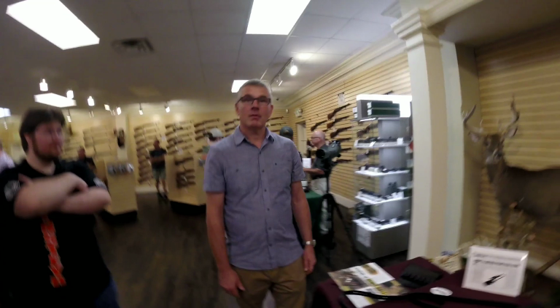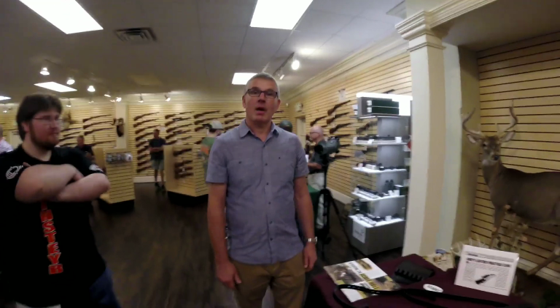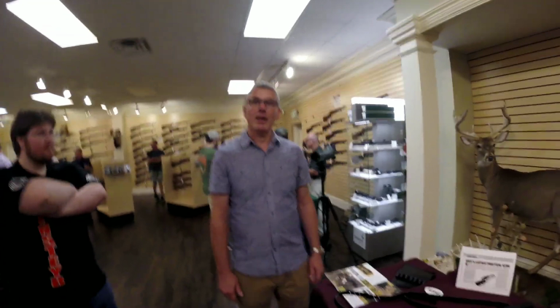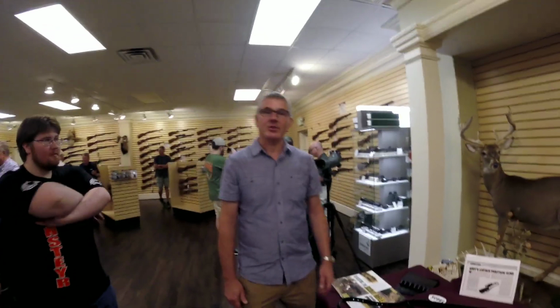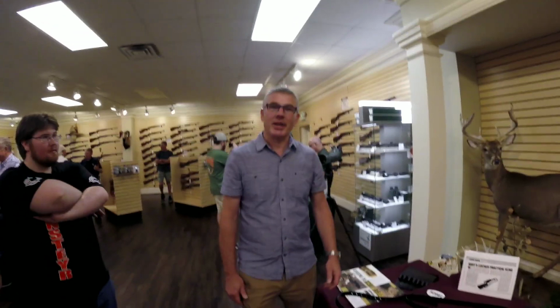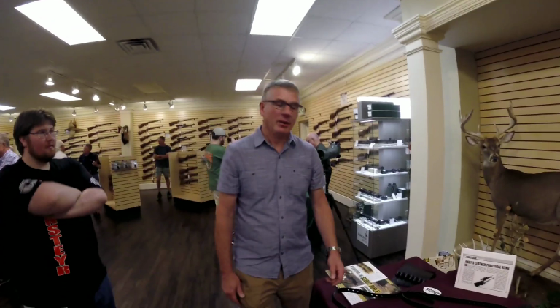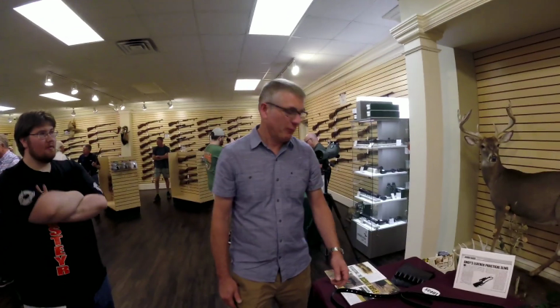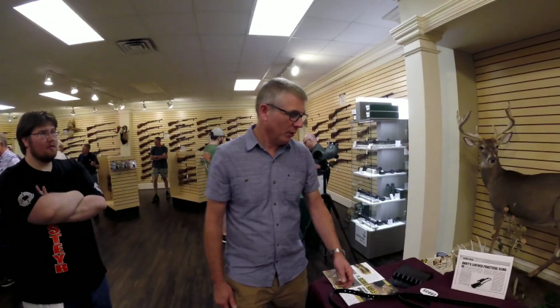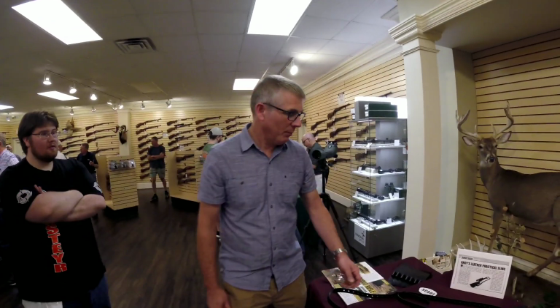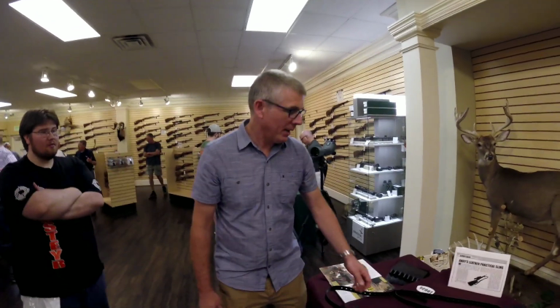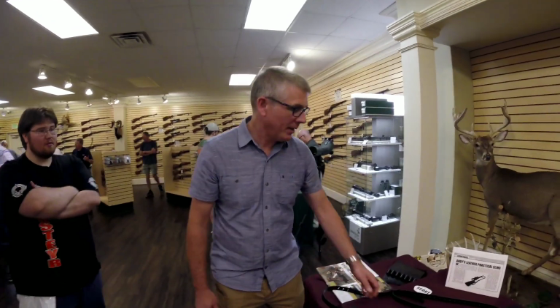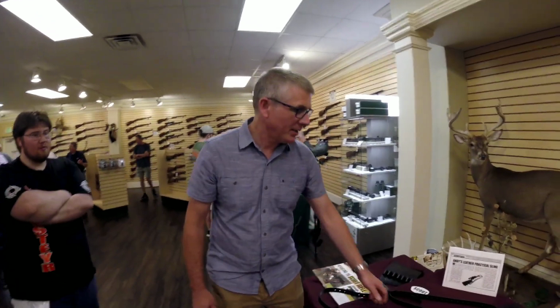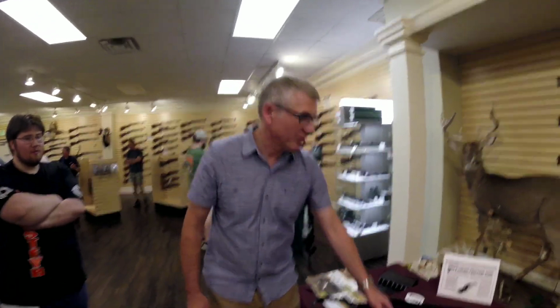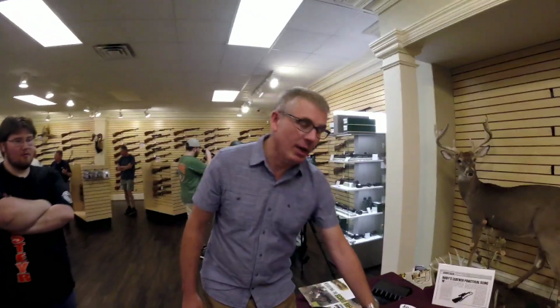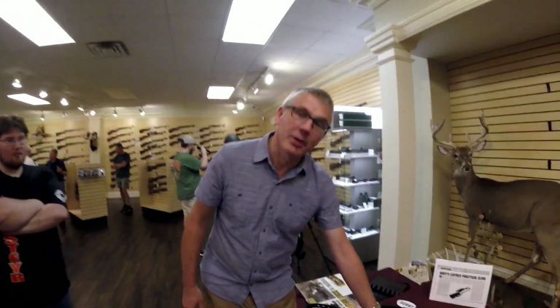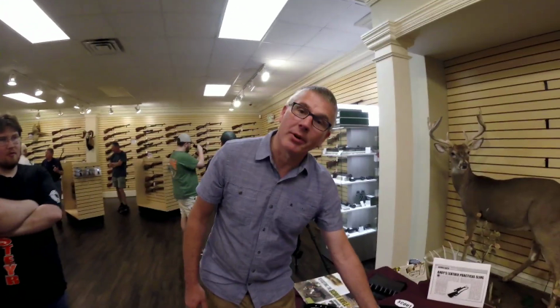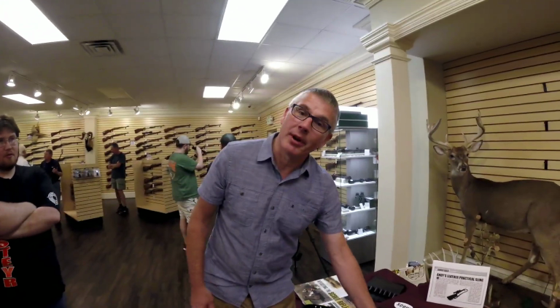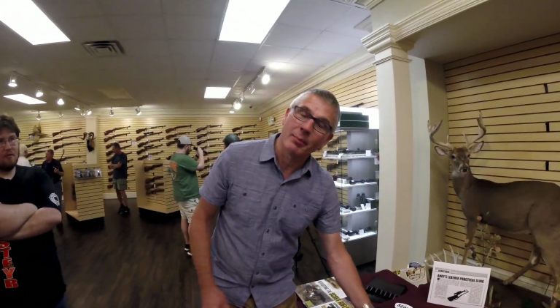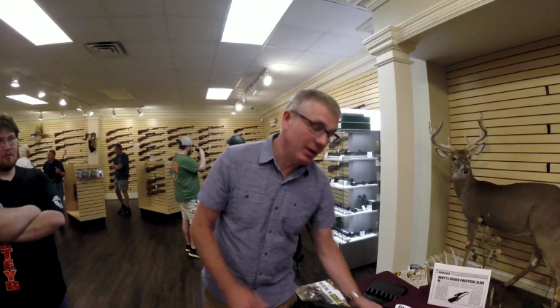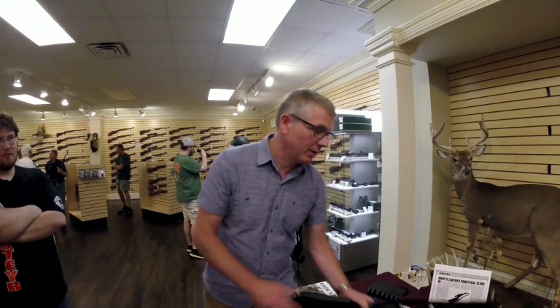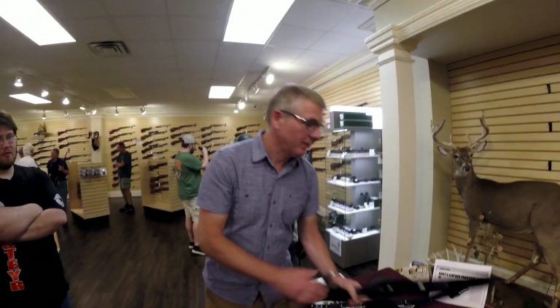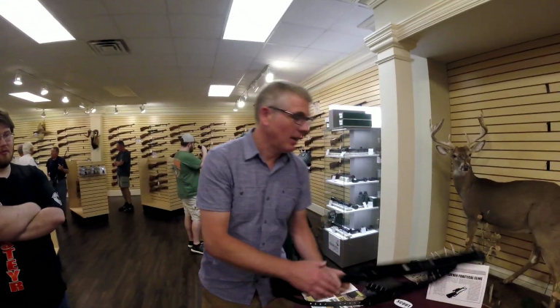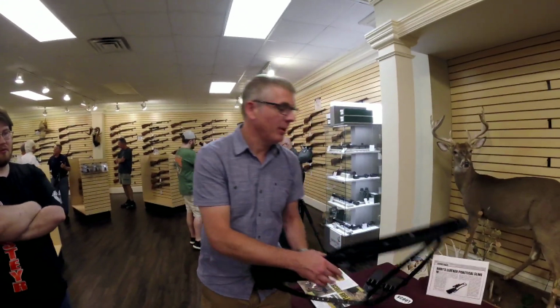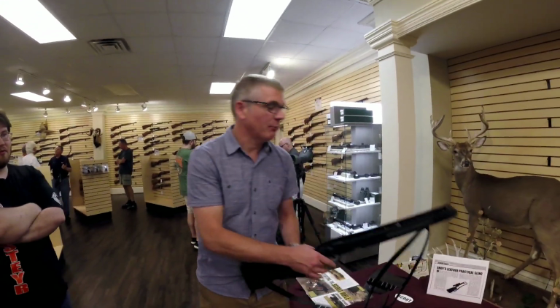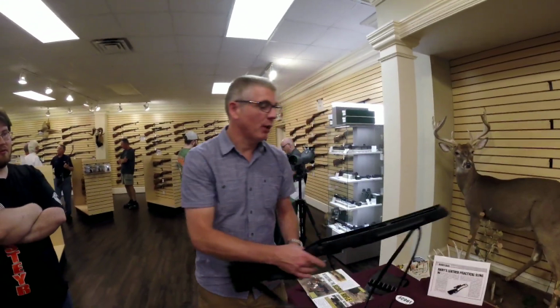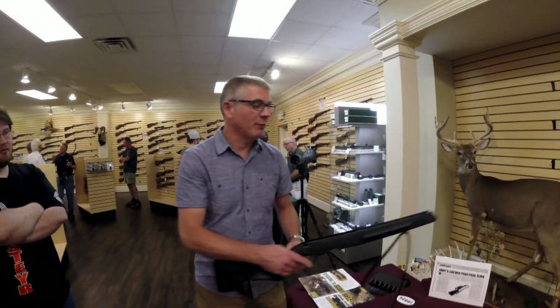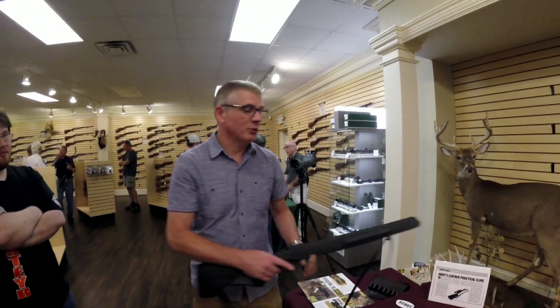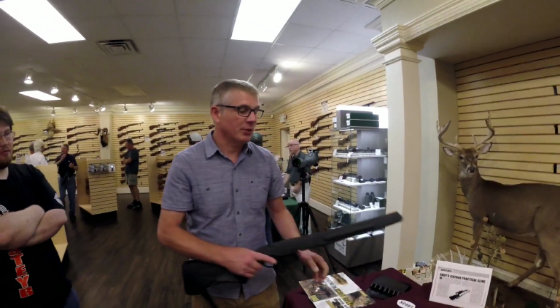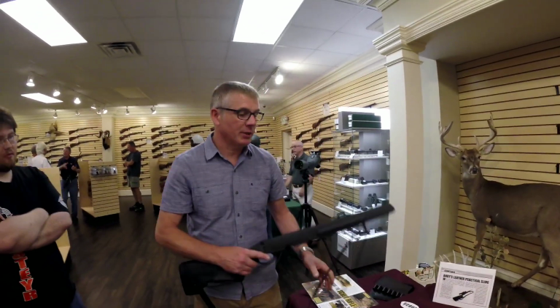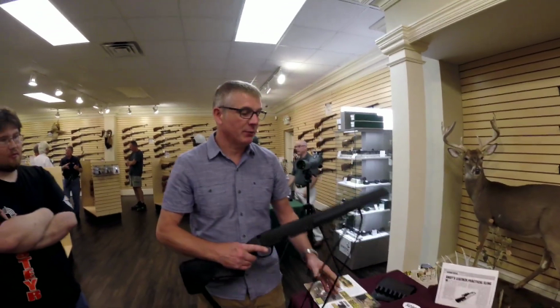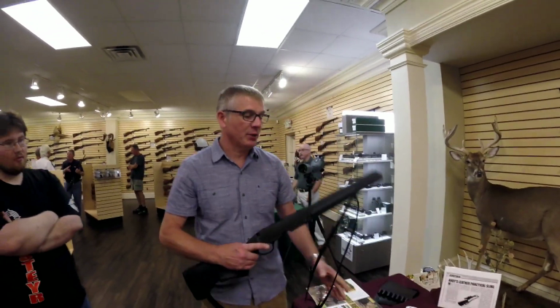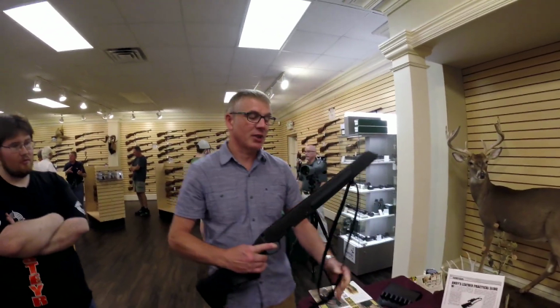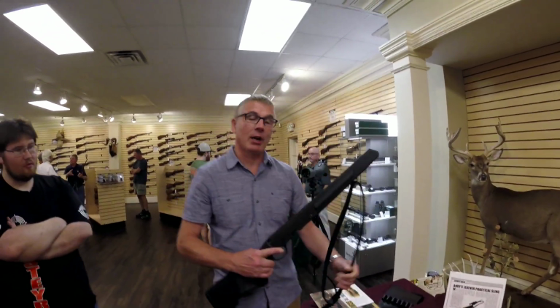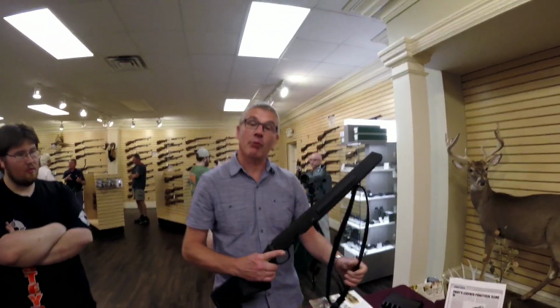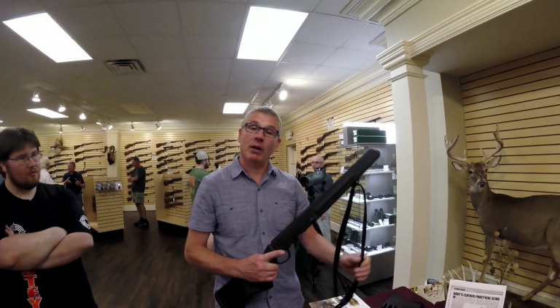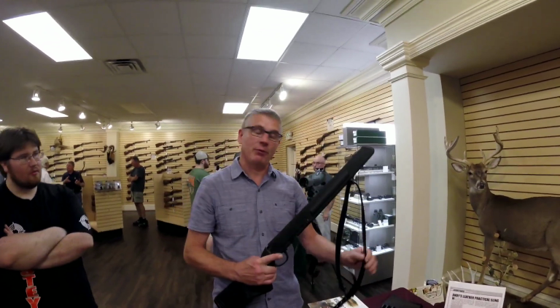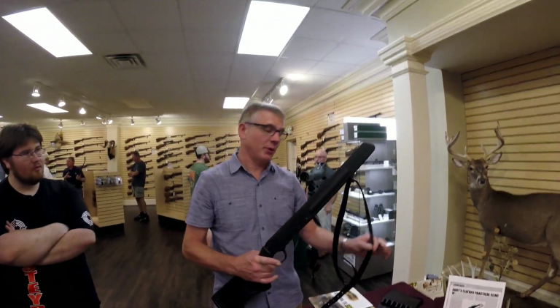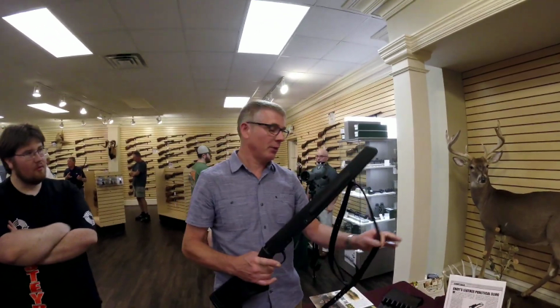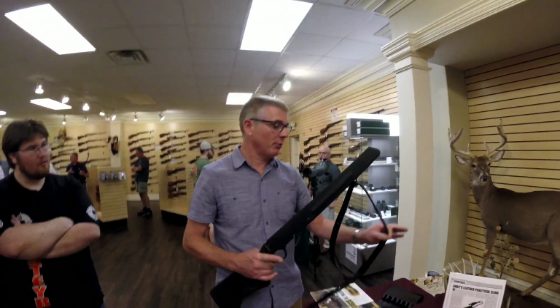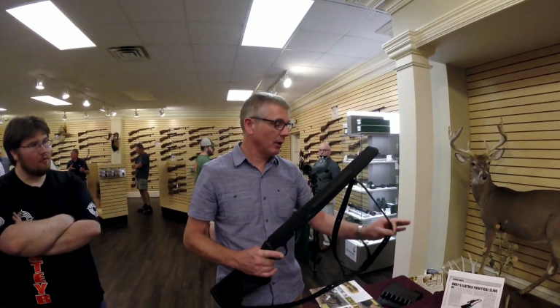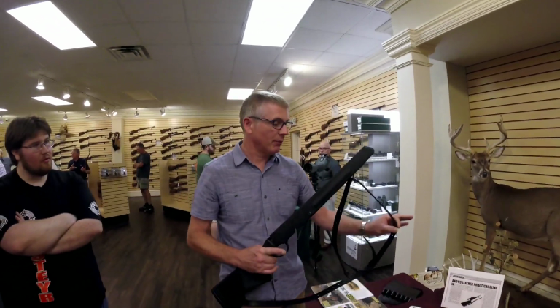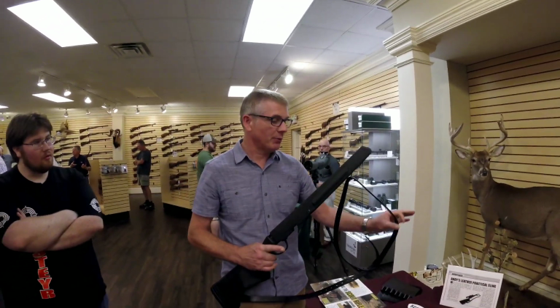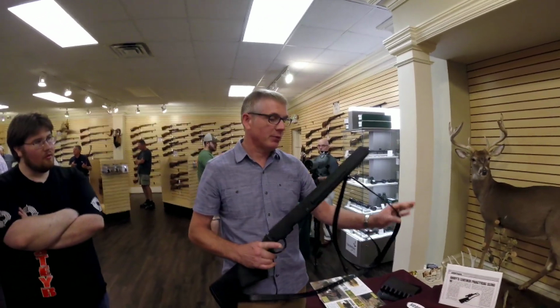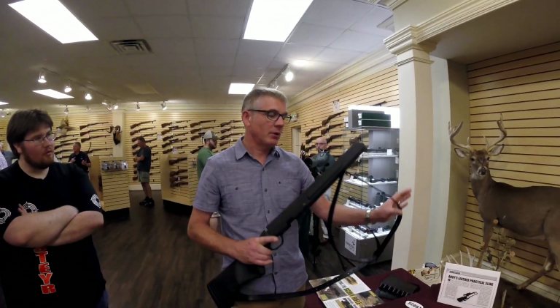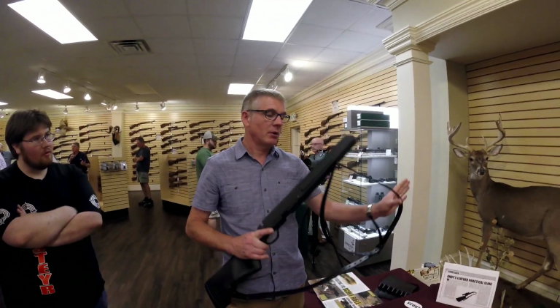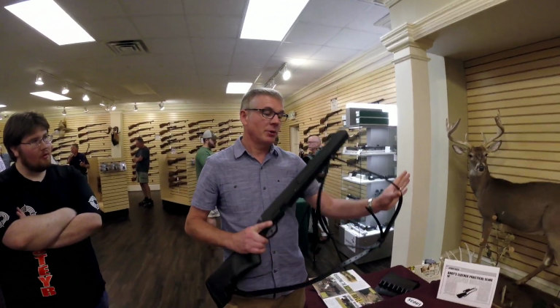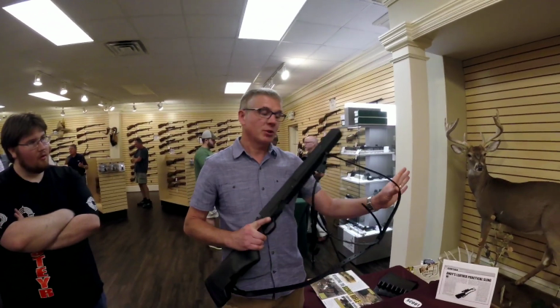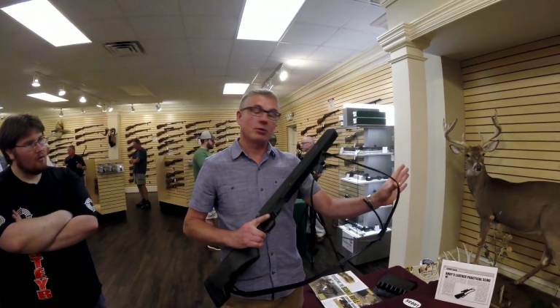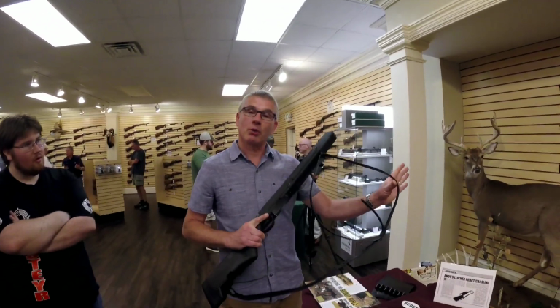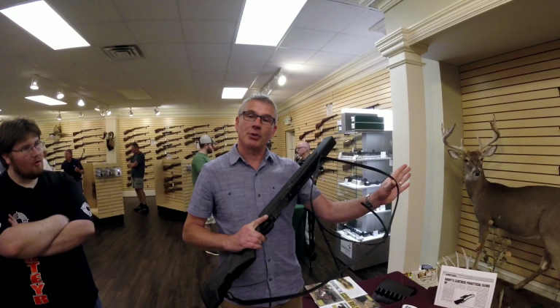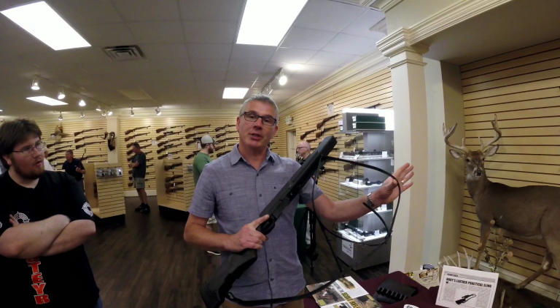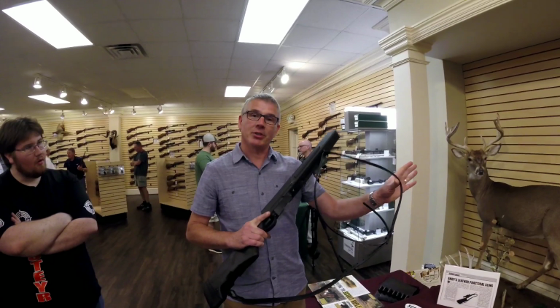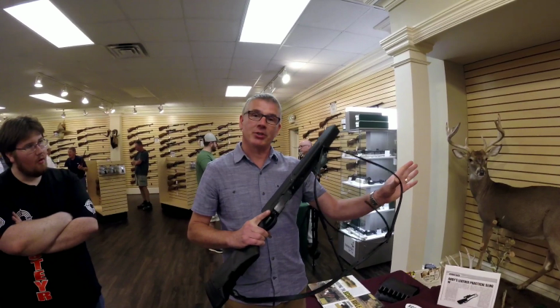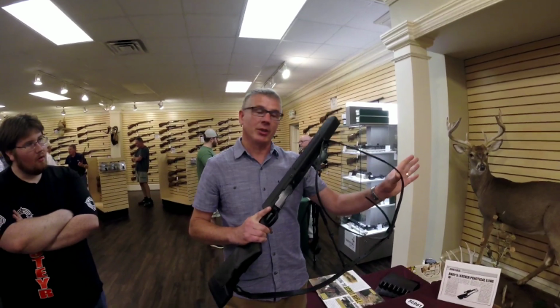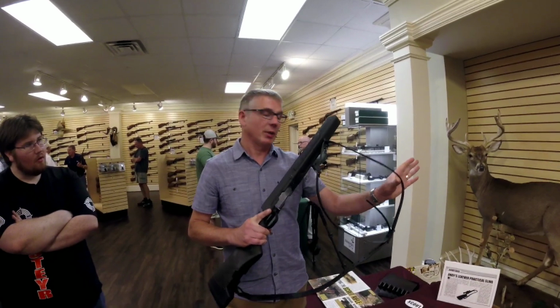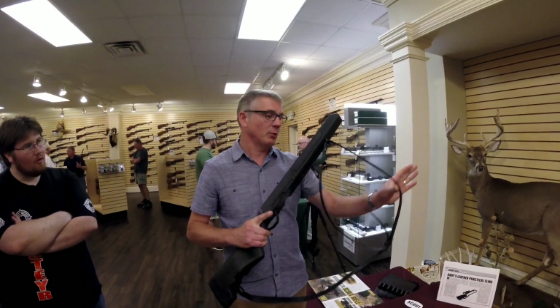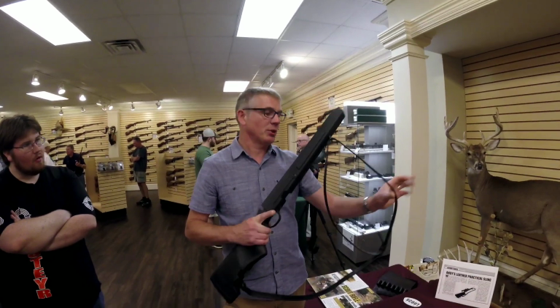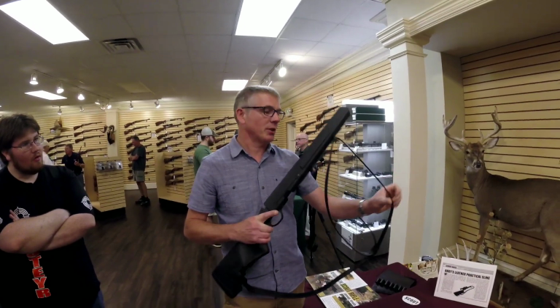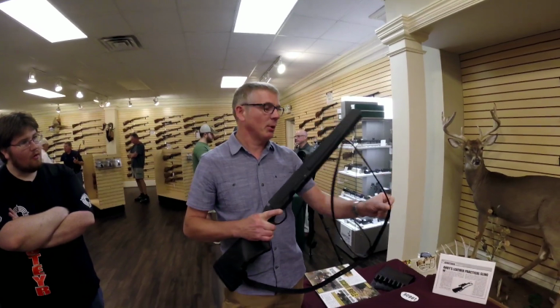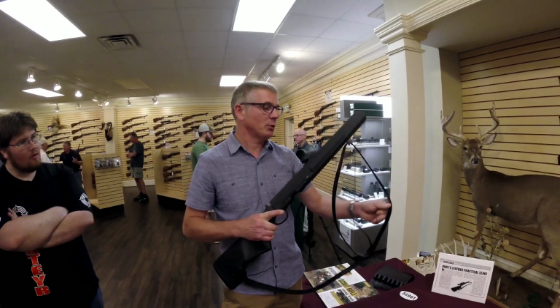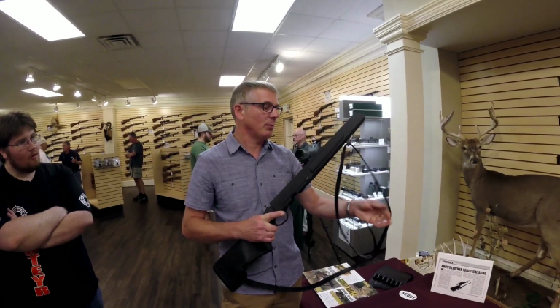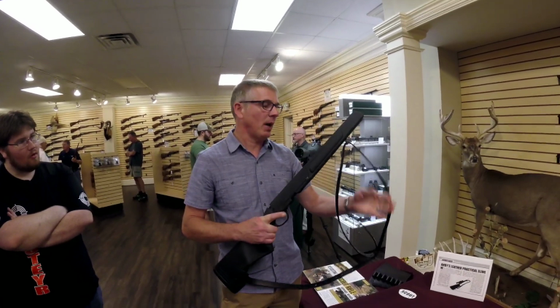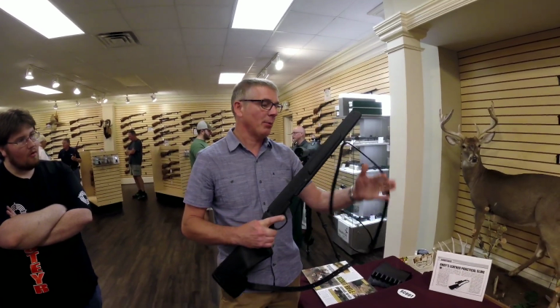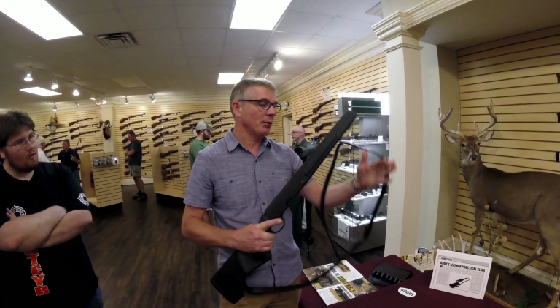Hi, it's Andy from Andy's Leather. I make rifle slings for the Scout Rifle and other rifles. This is the two-point sling,